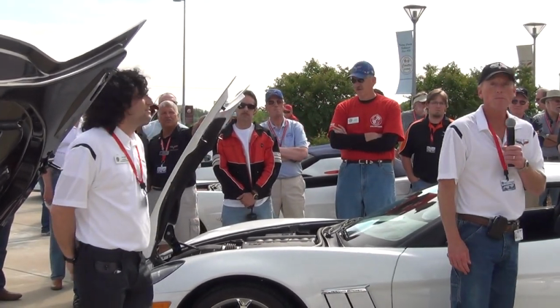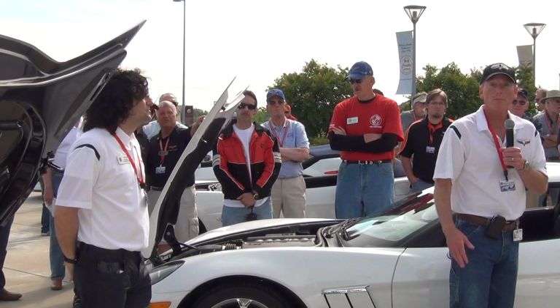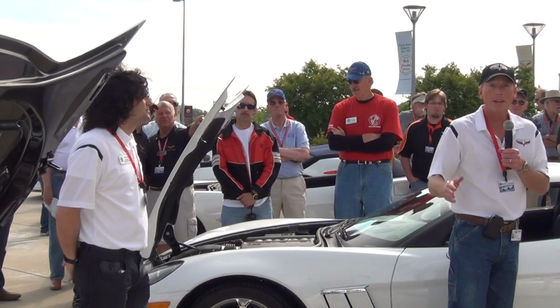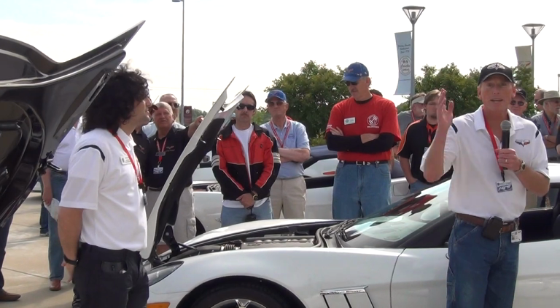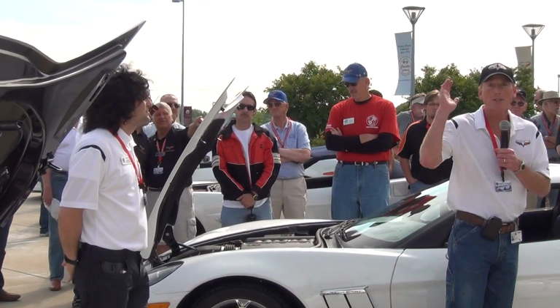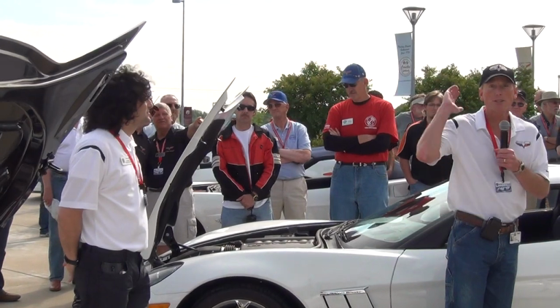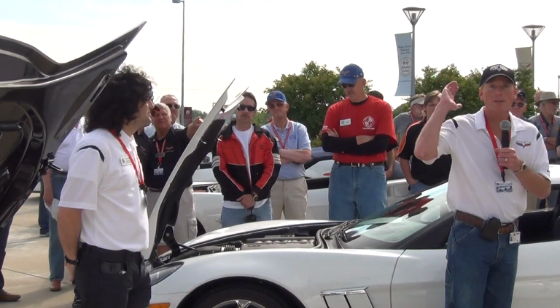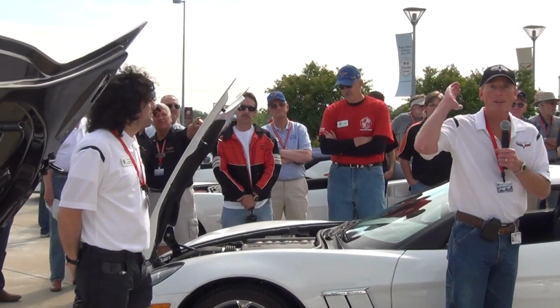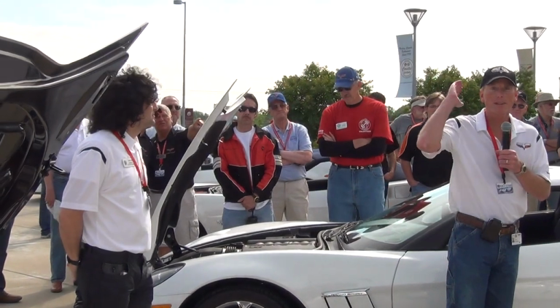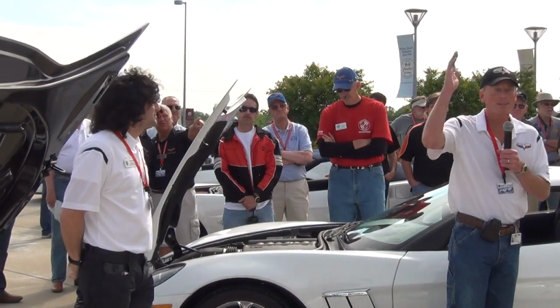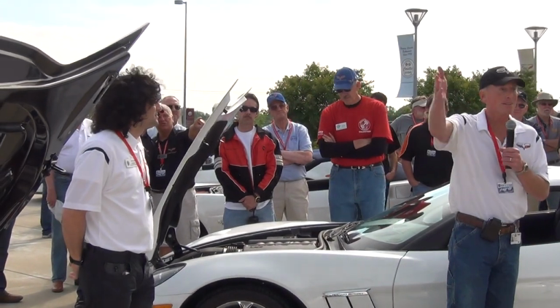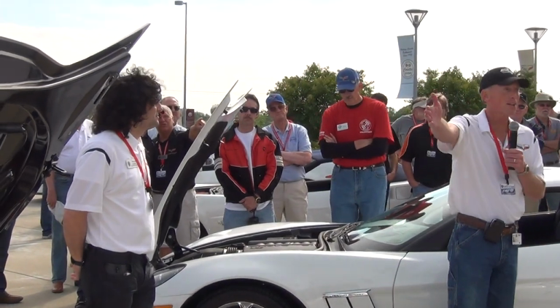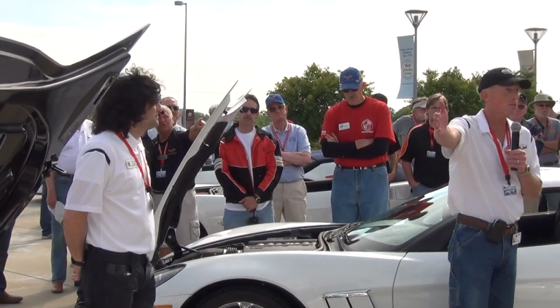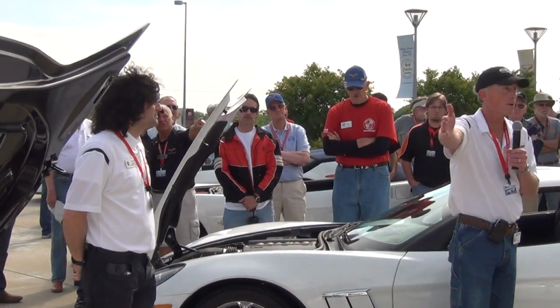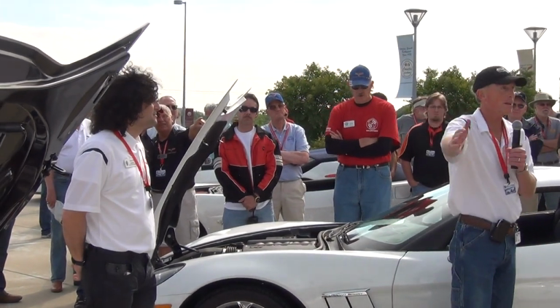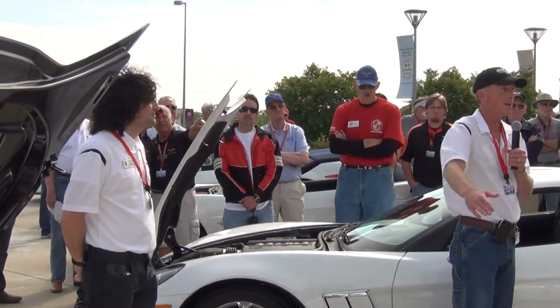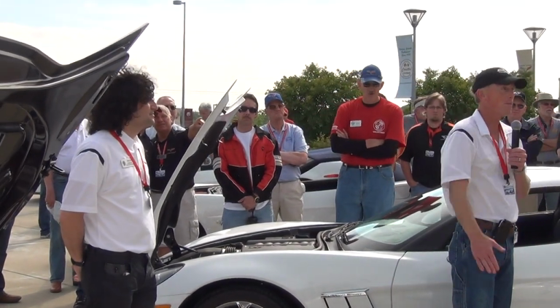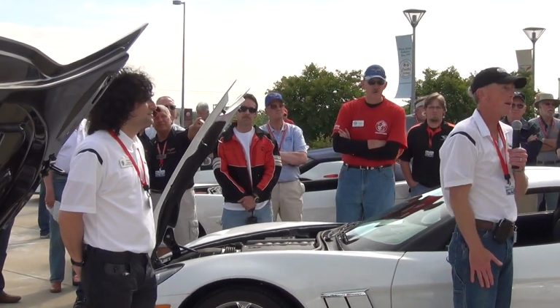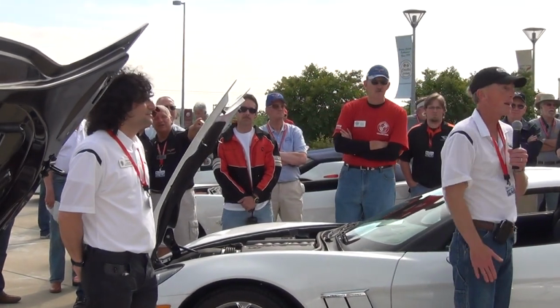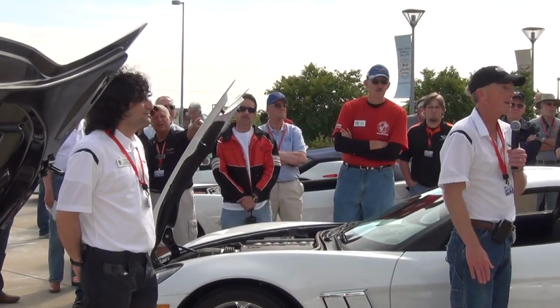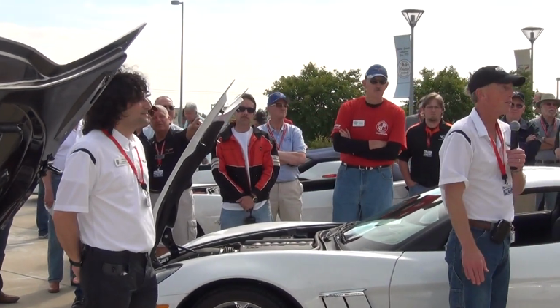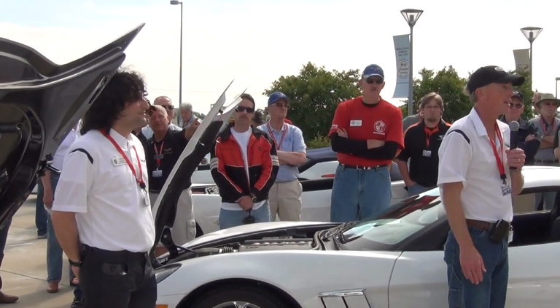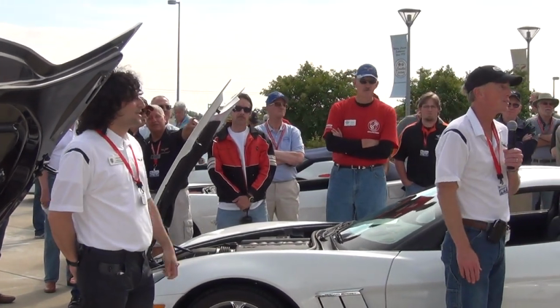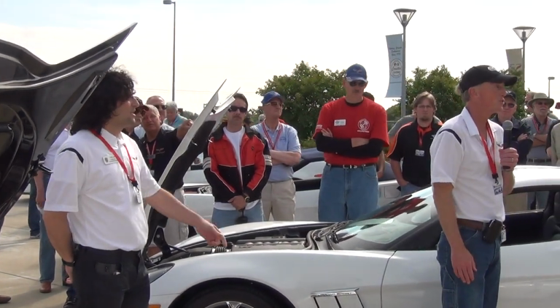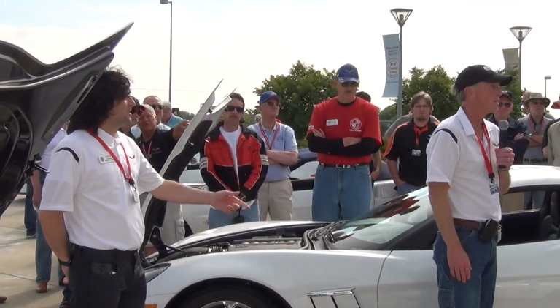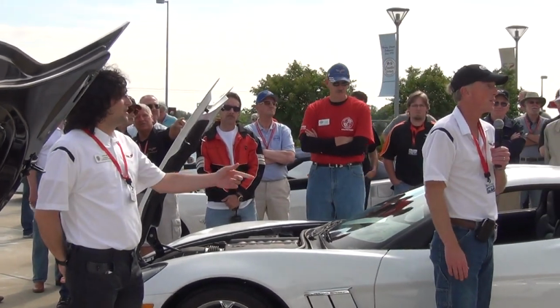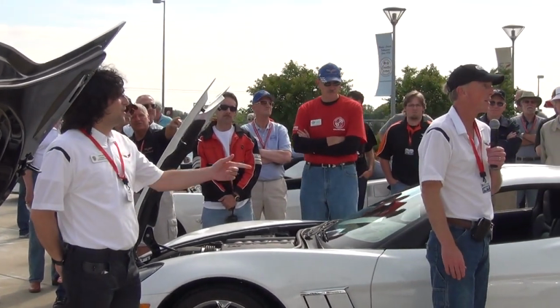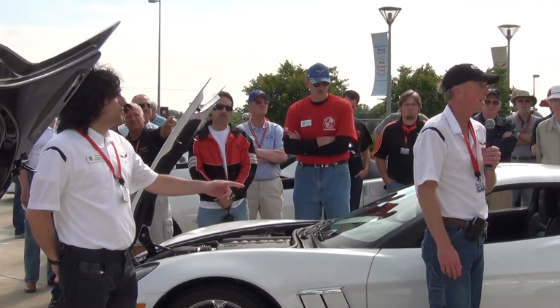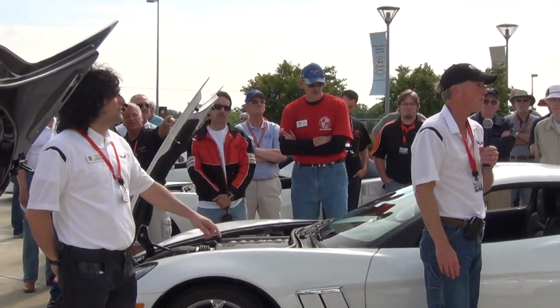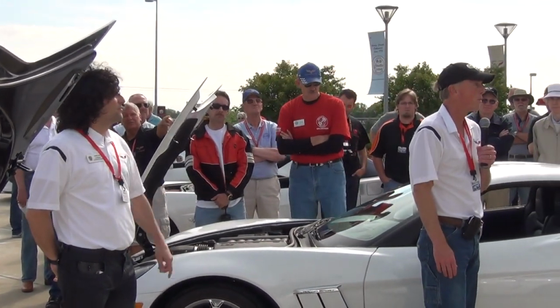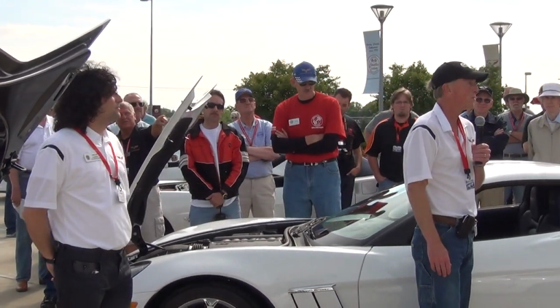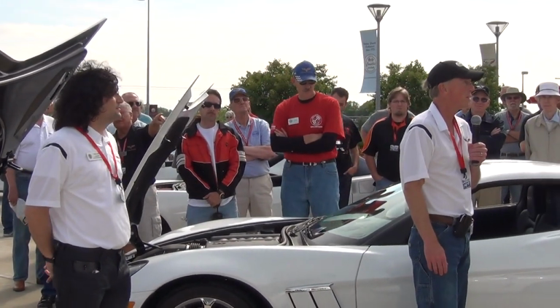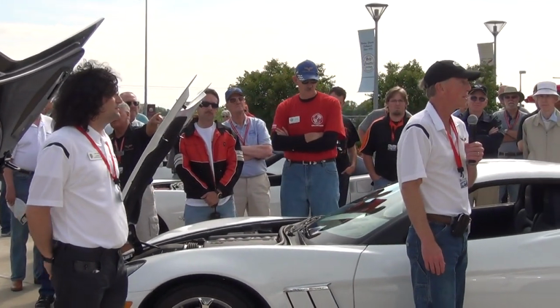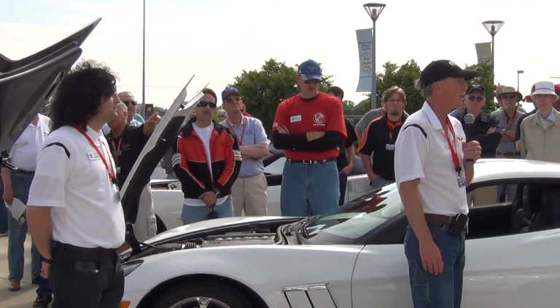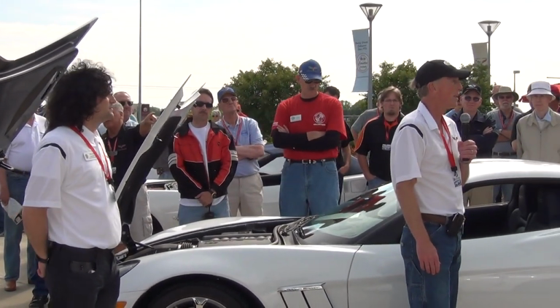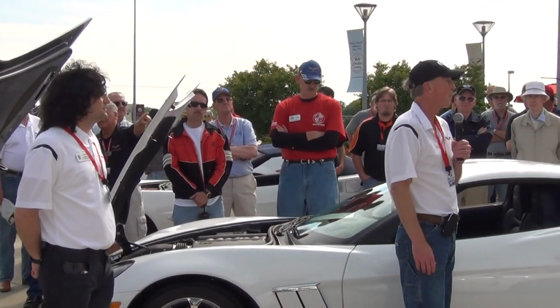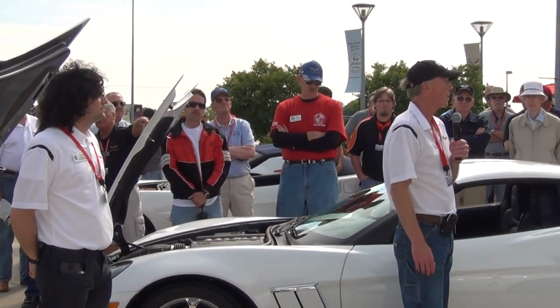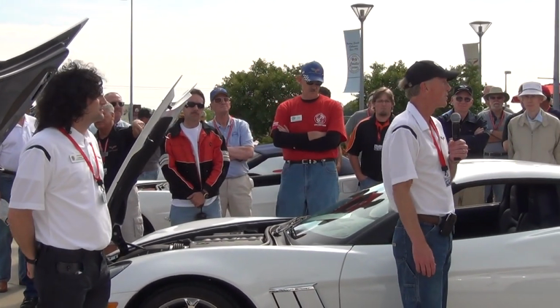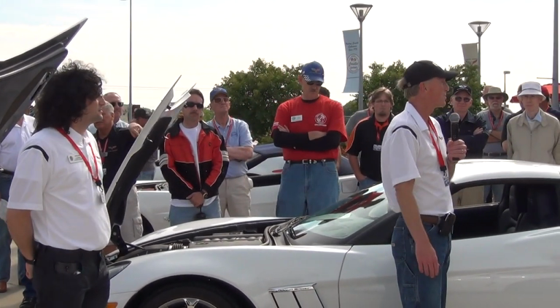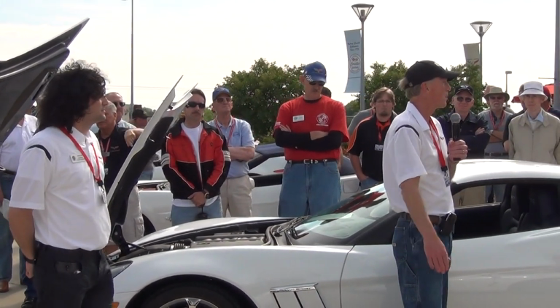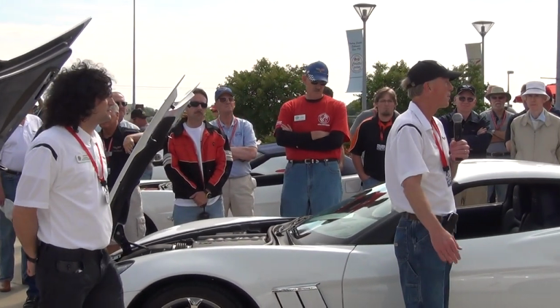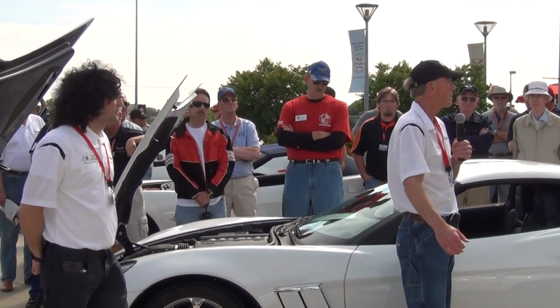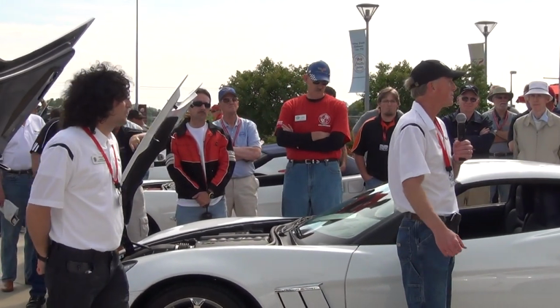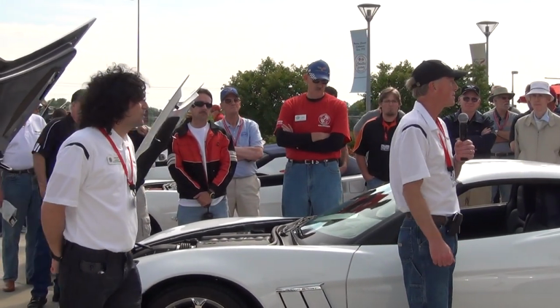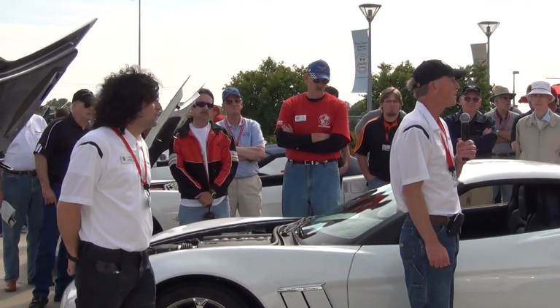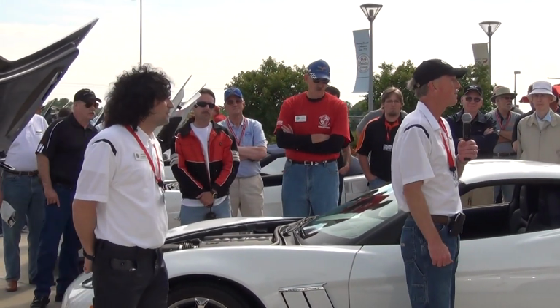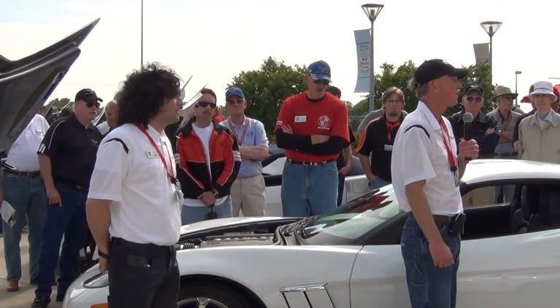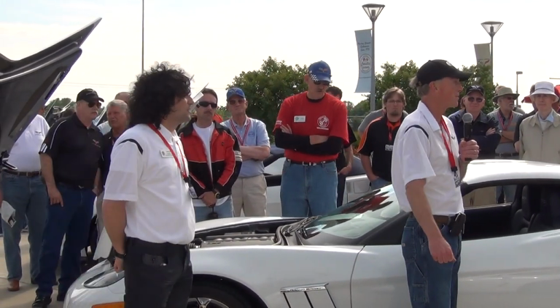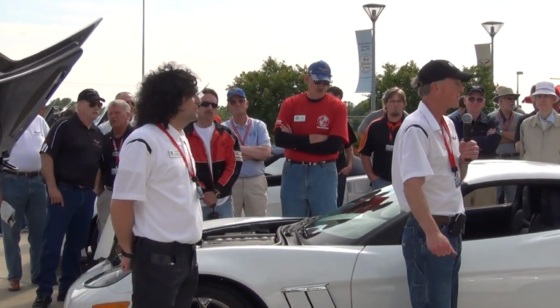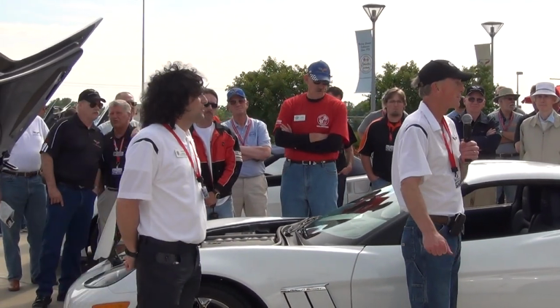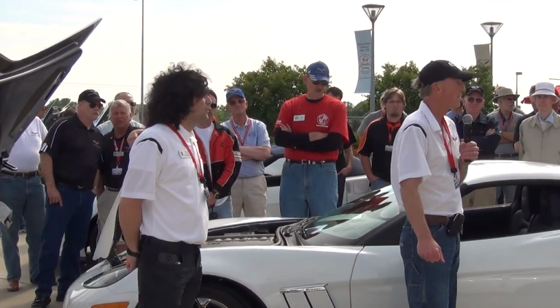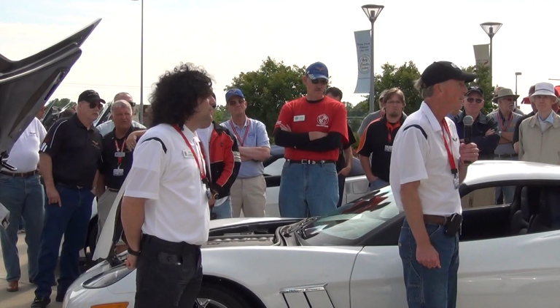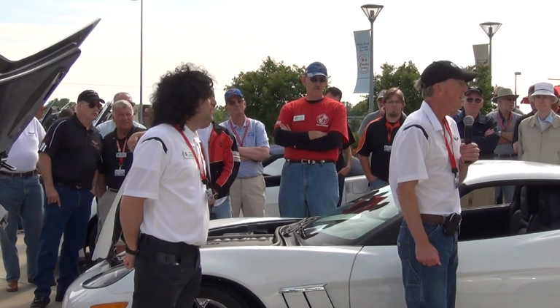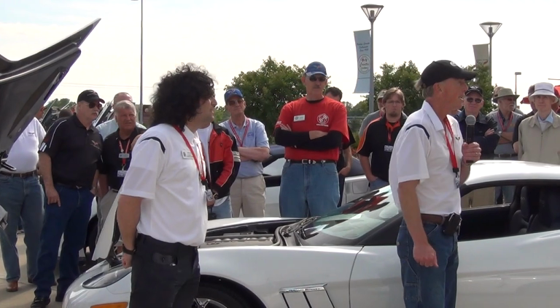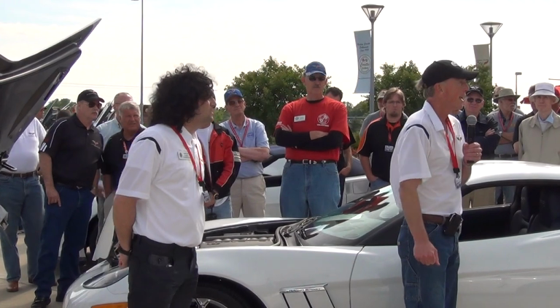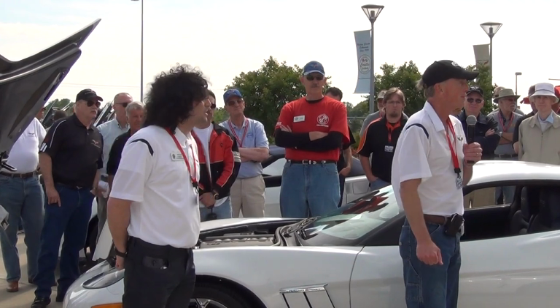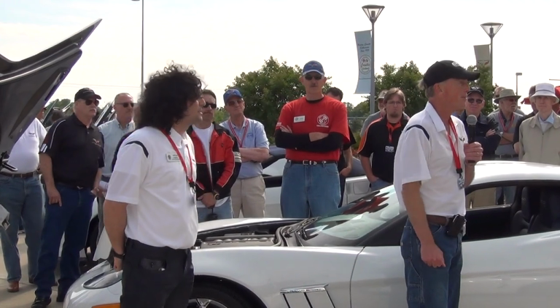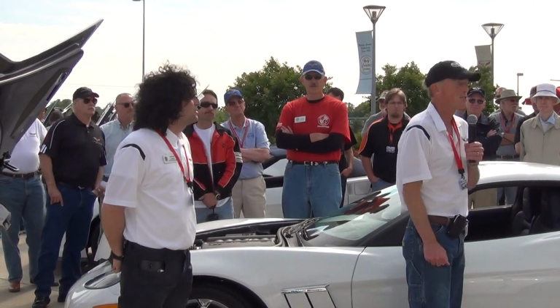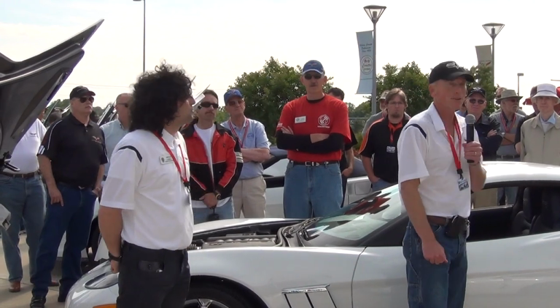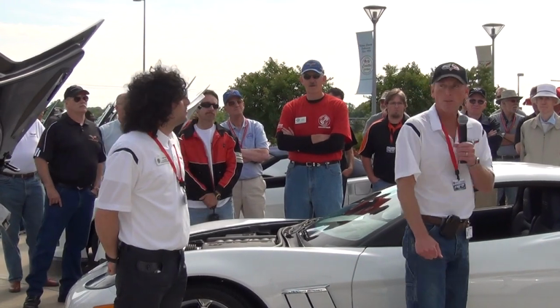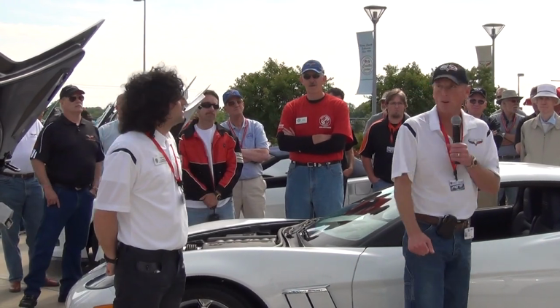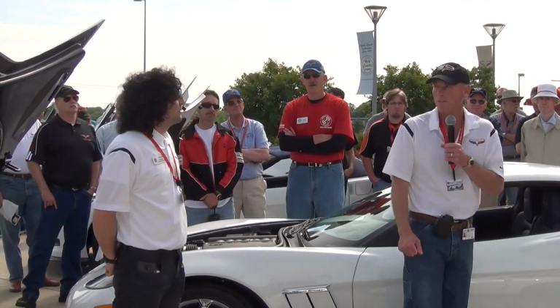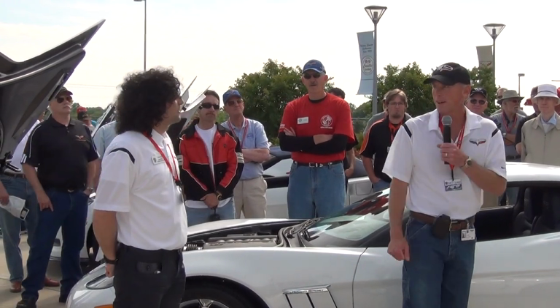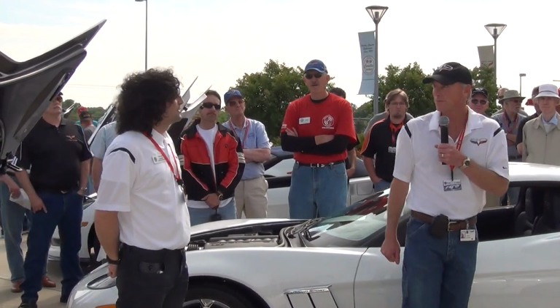Come back here next year and we'll tell you how we're going to celebrate the 61st anniversary of Corvette.